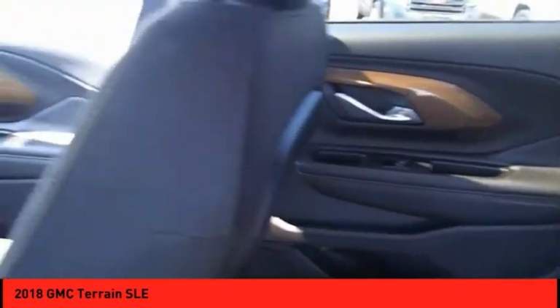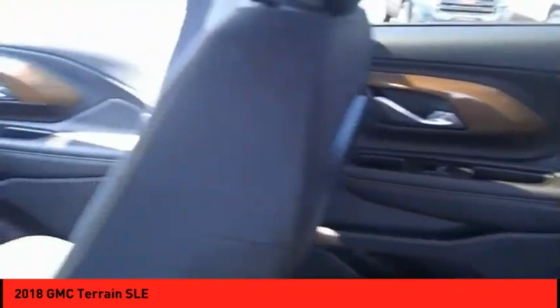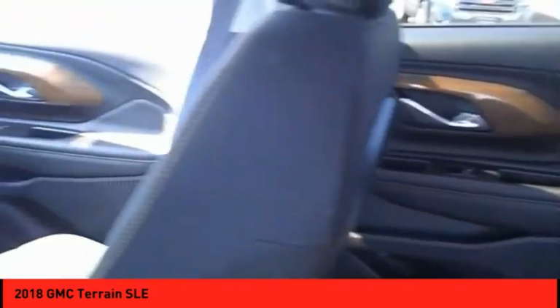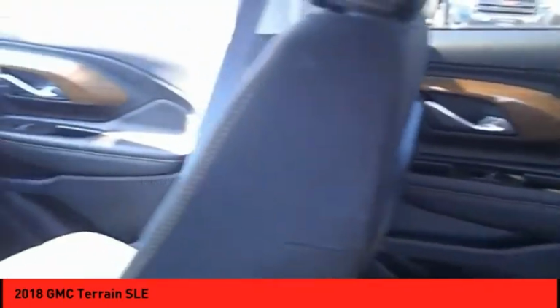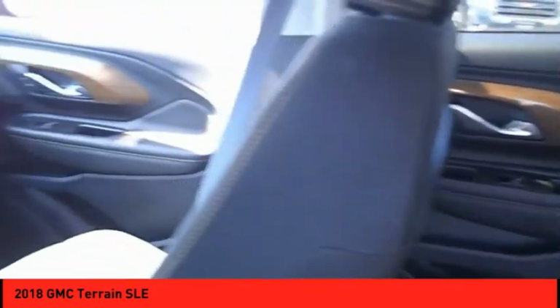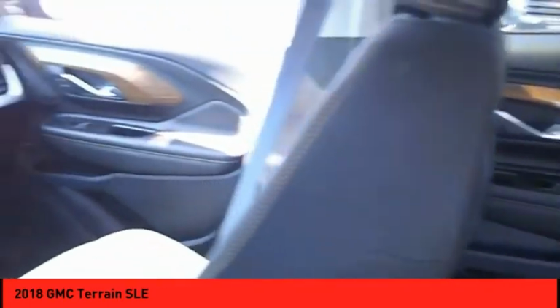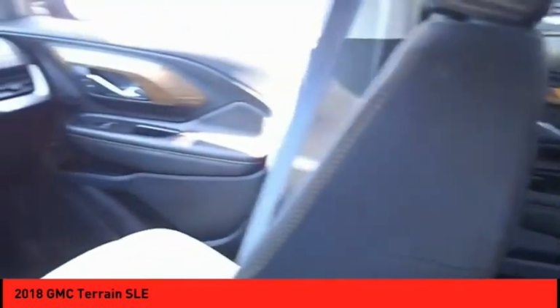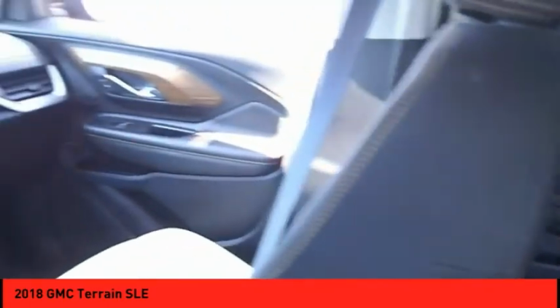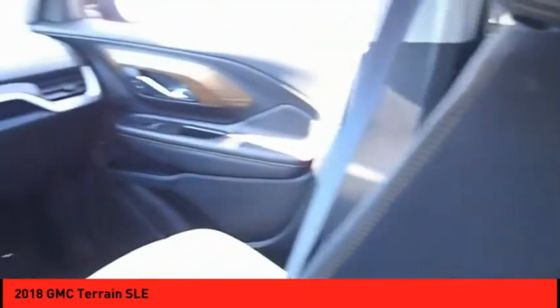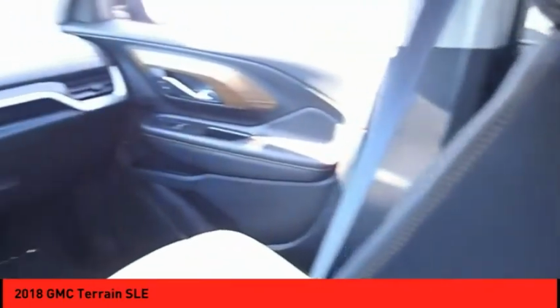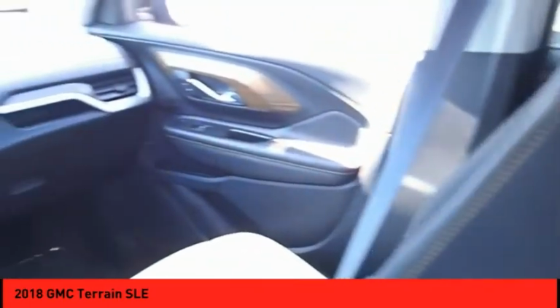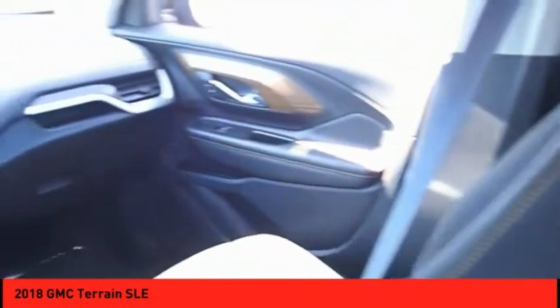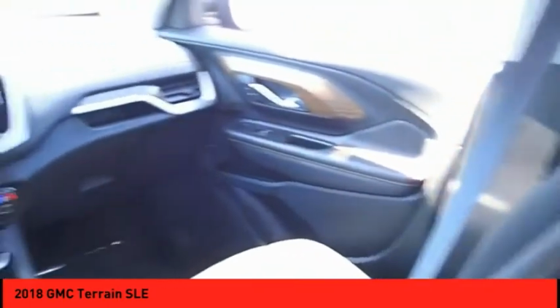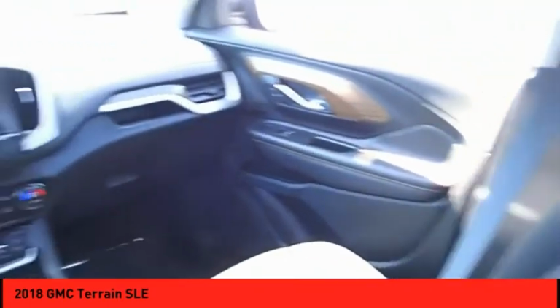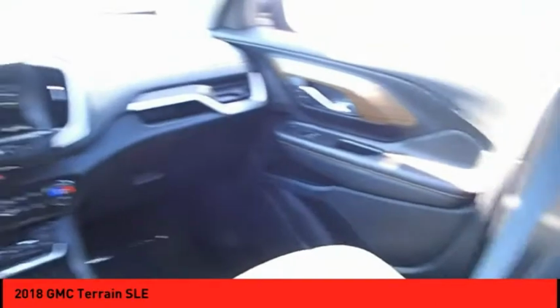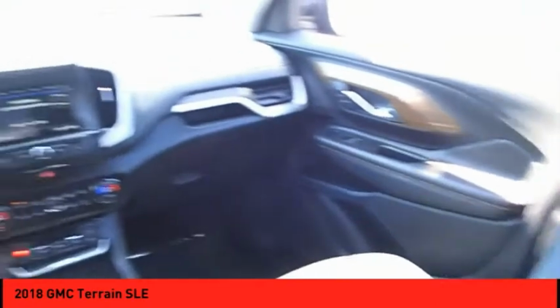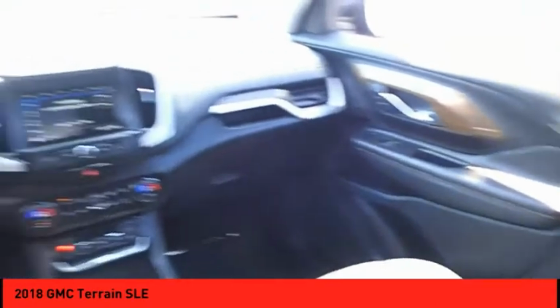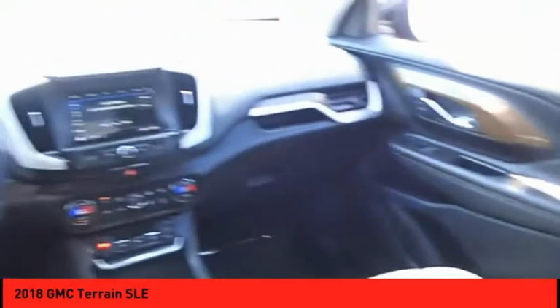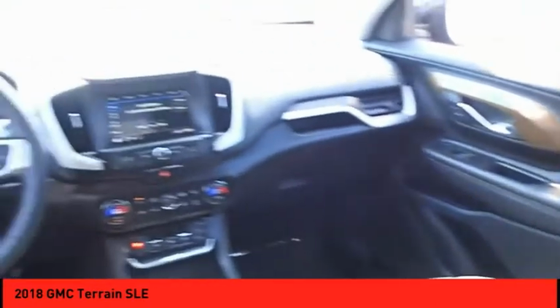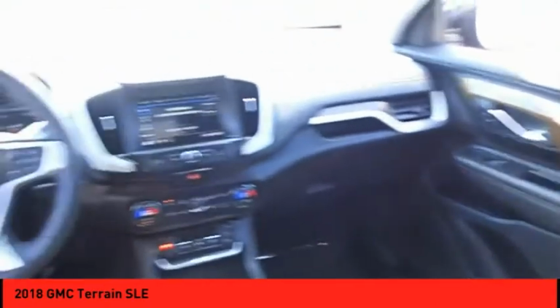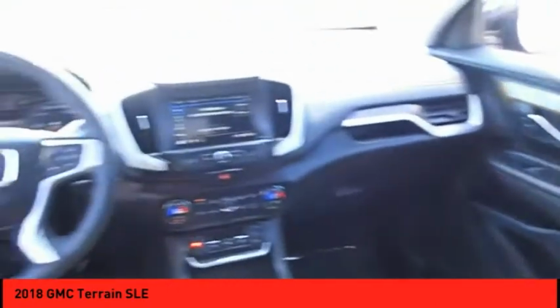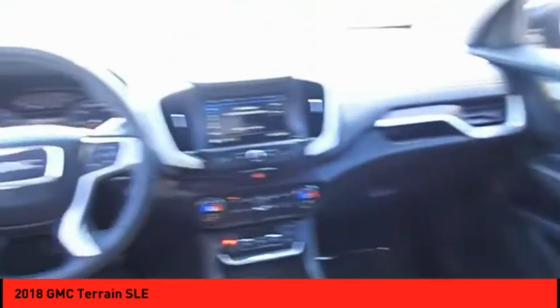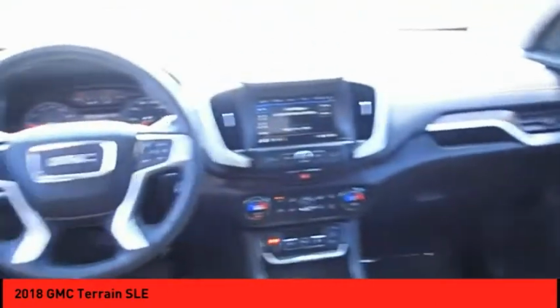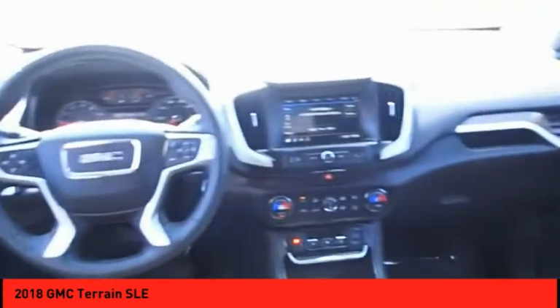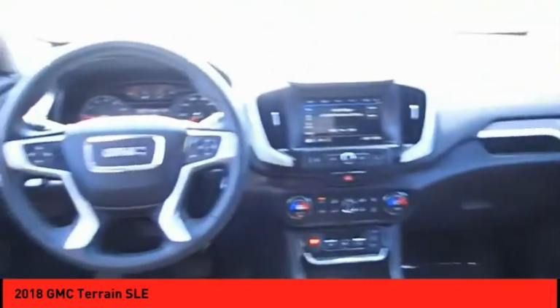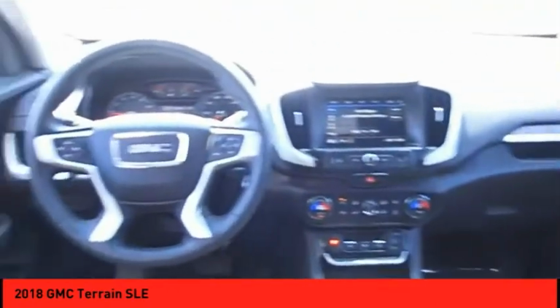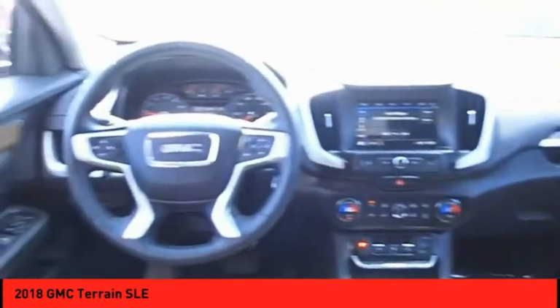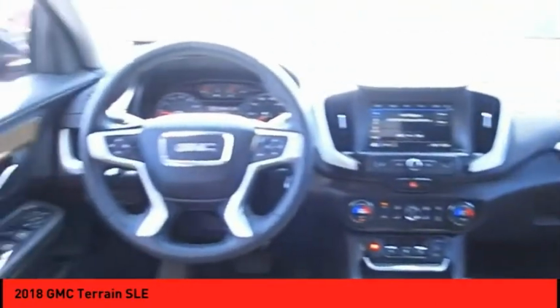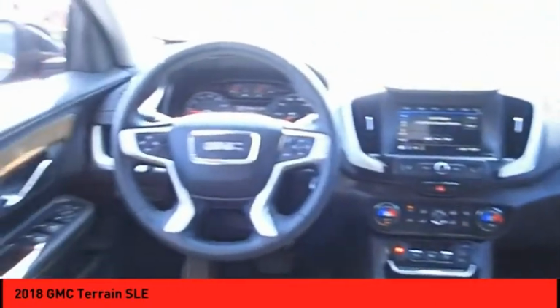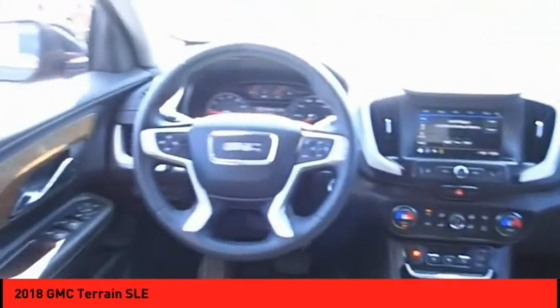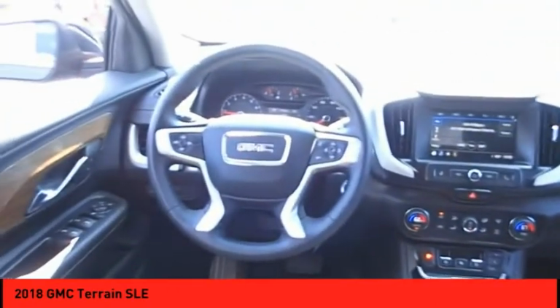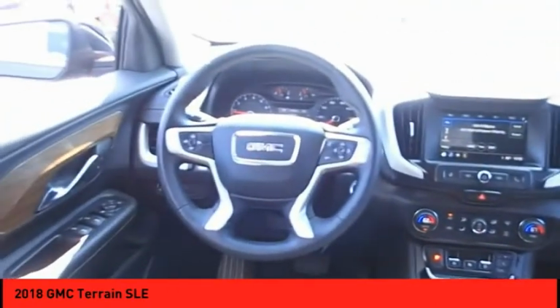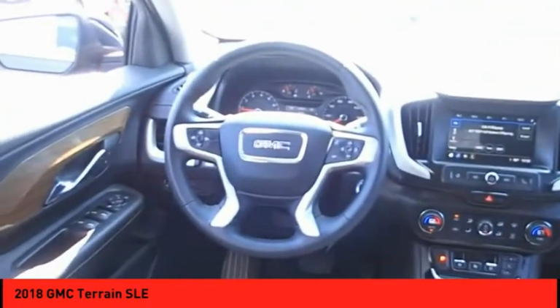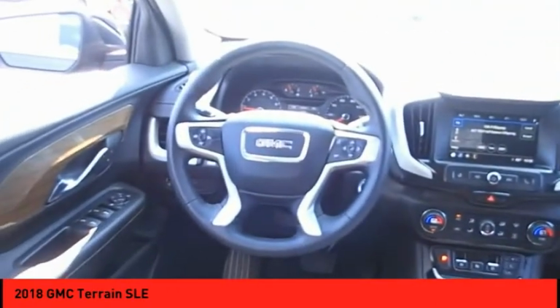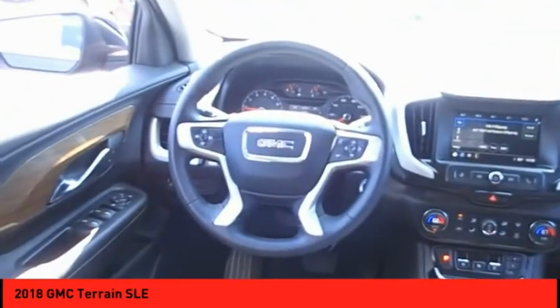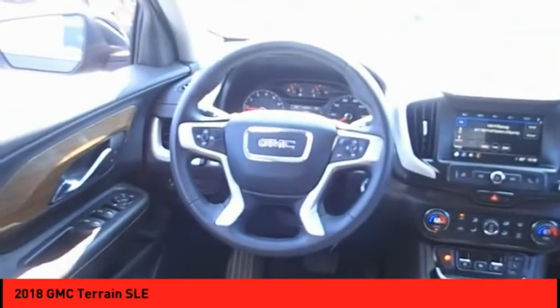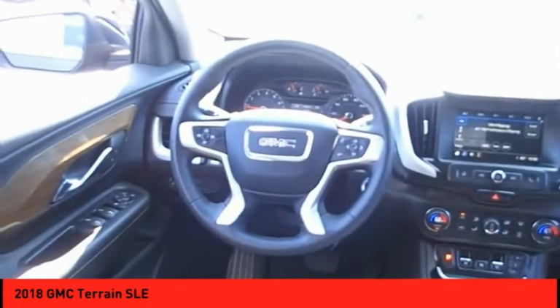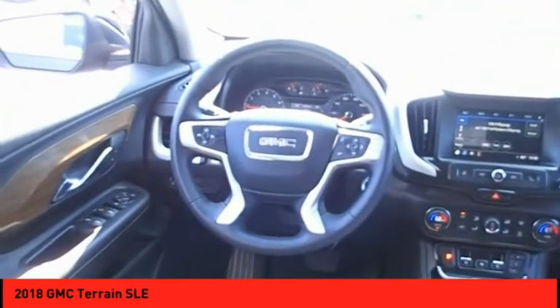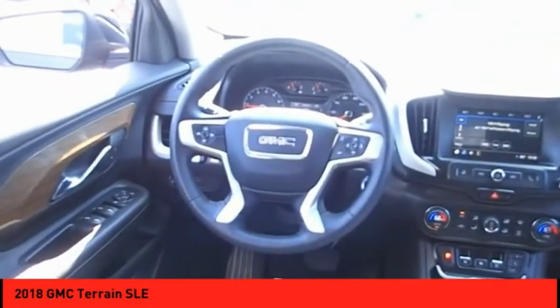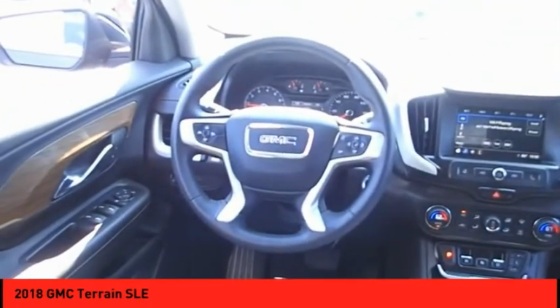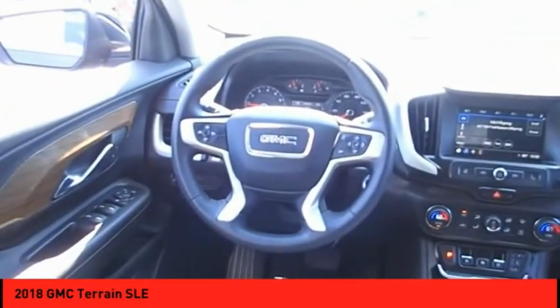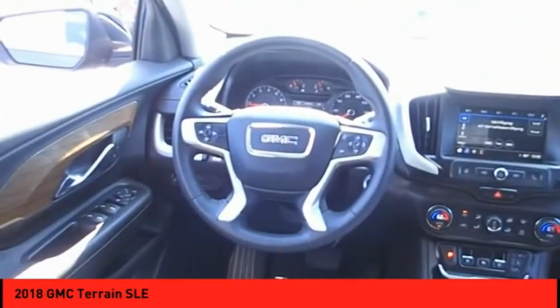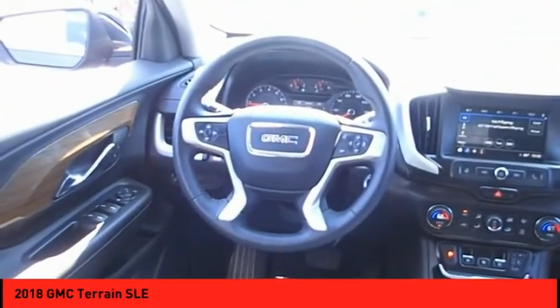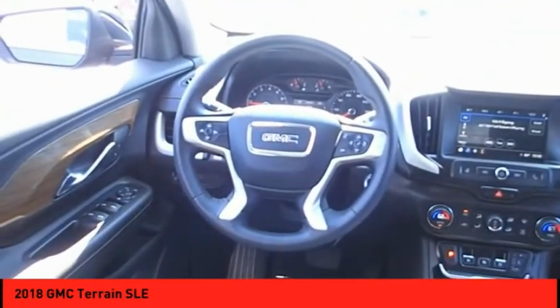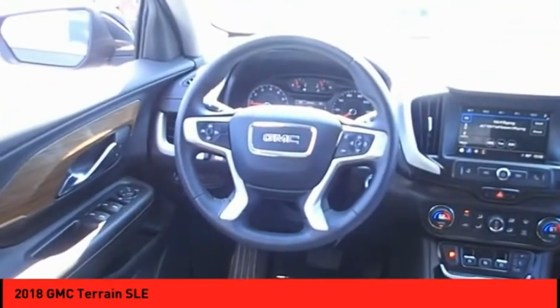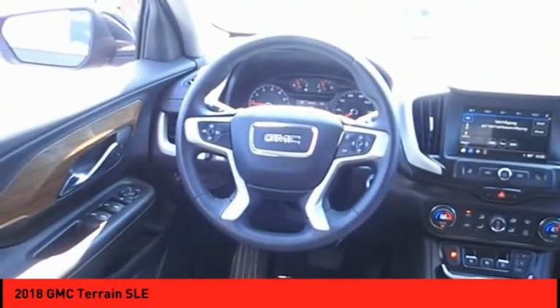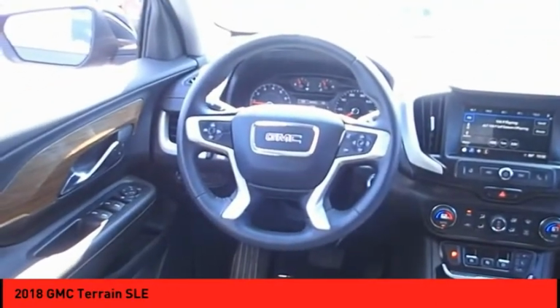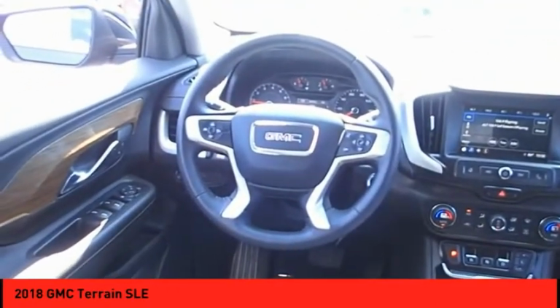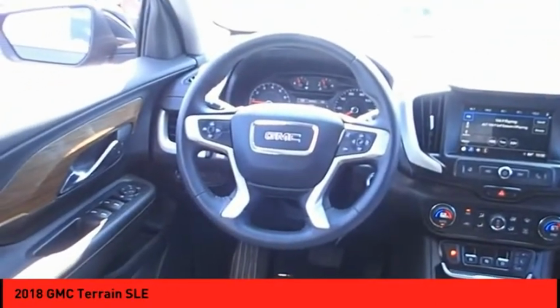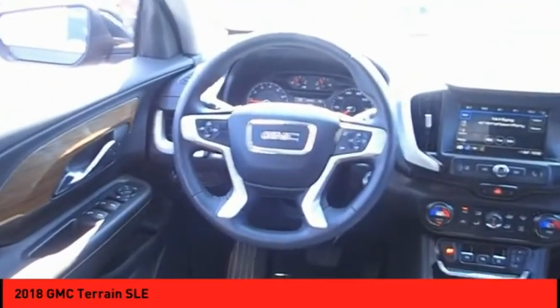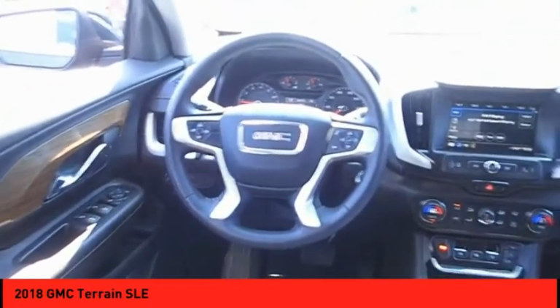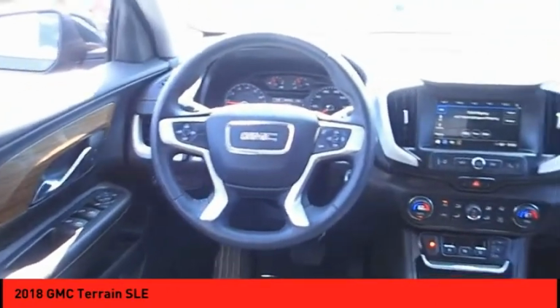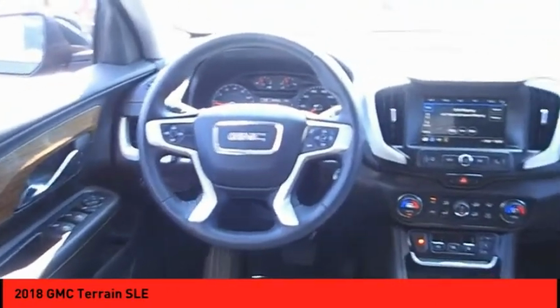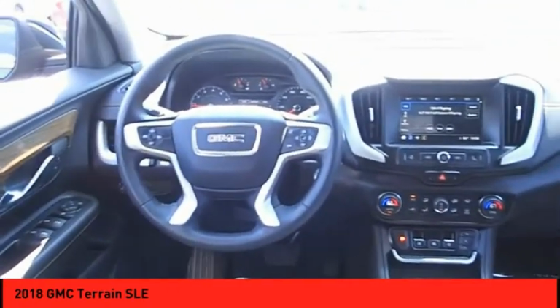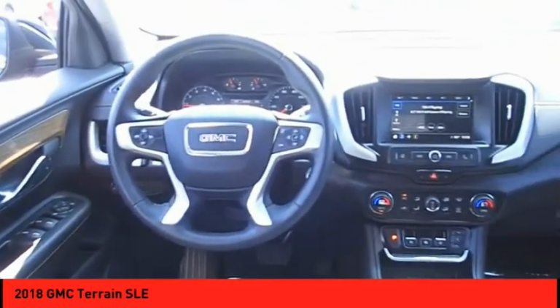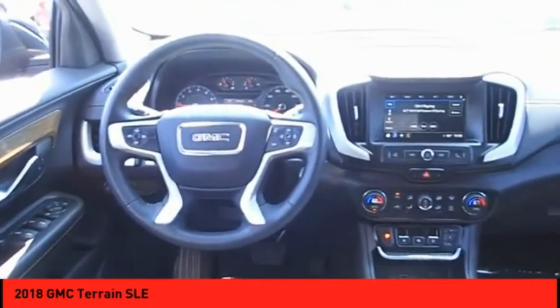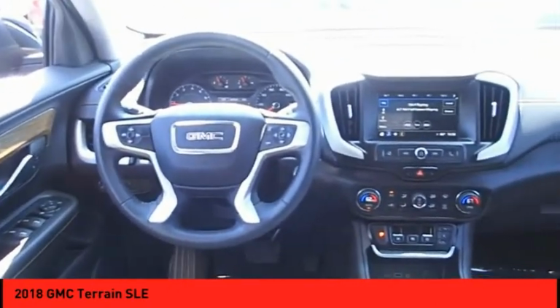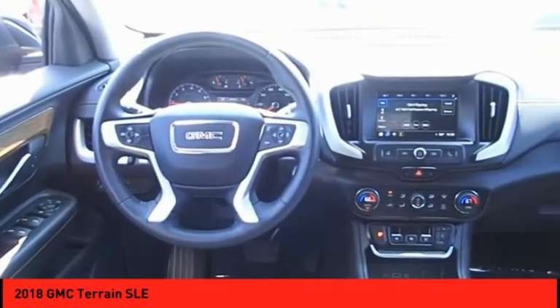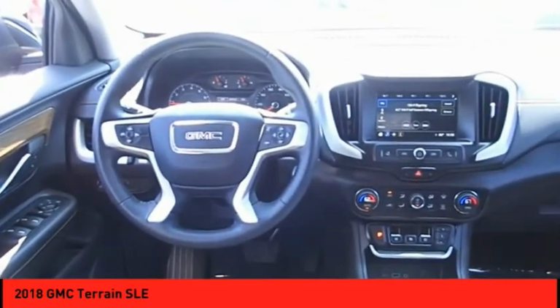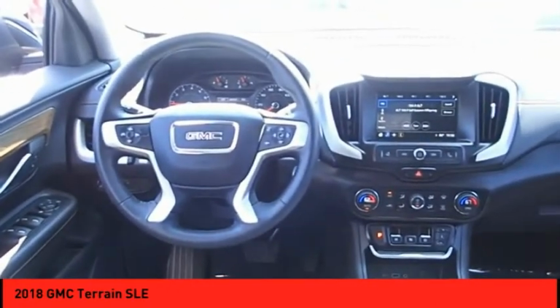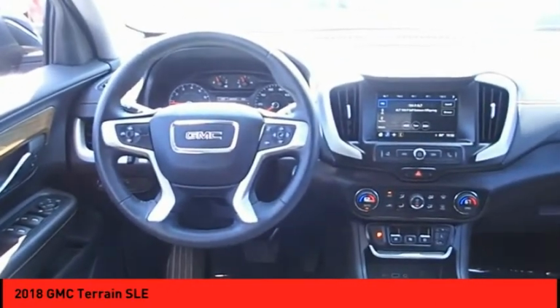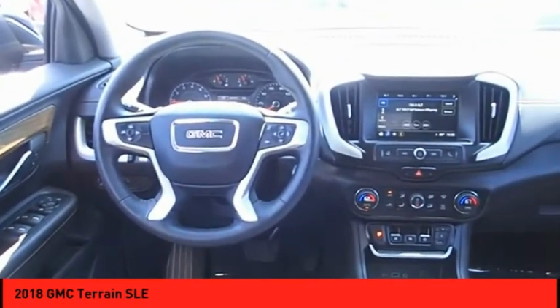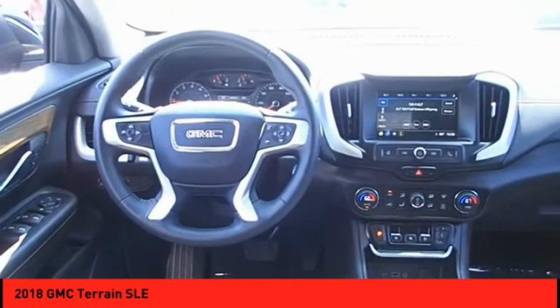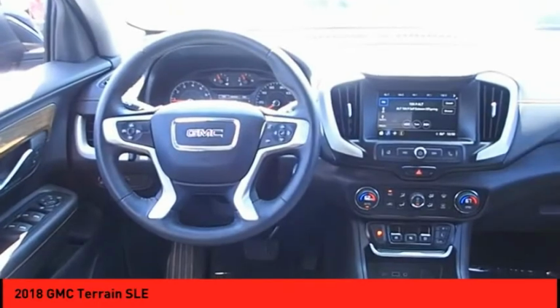OnStar communication system. If you like it online, you'll love it in your driveway. Take it for a spin today.